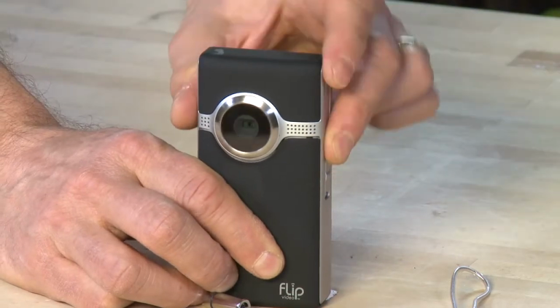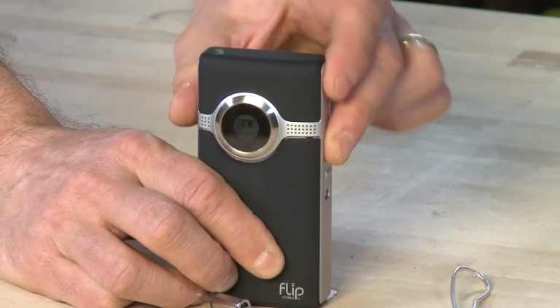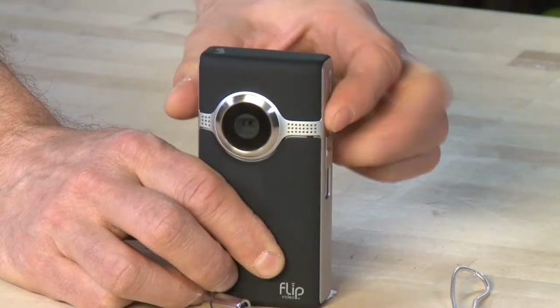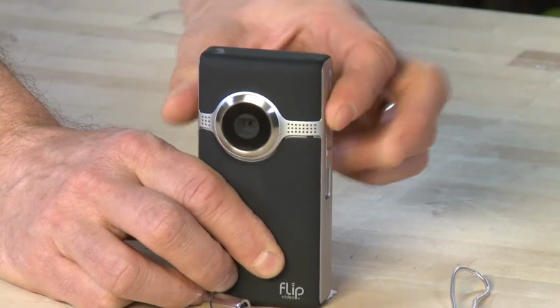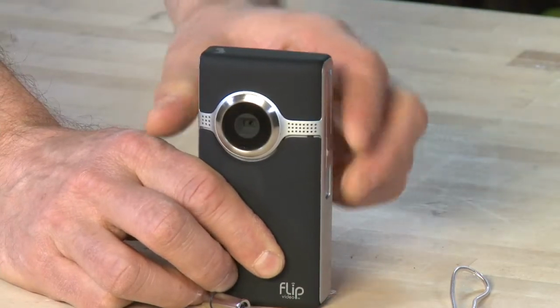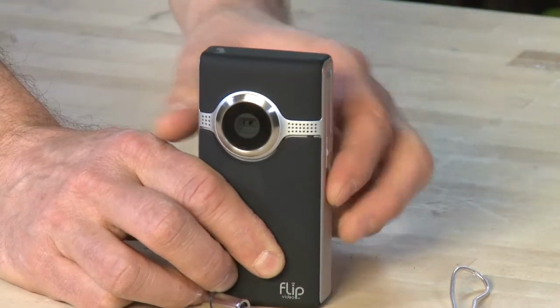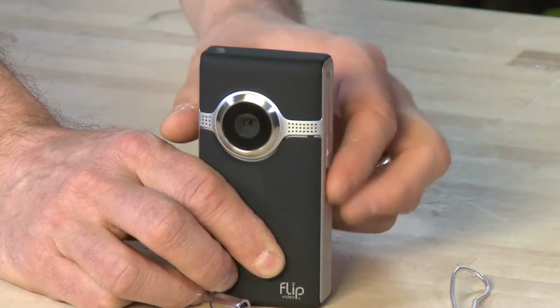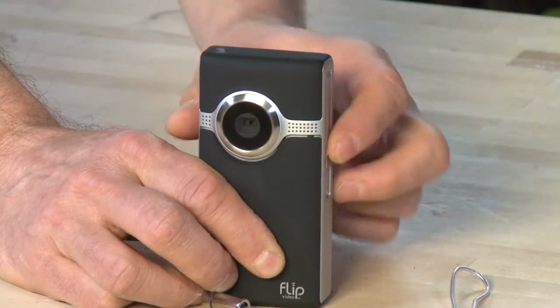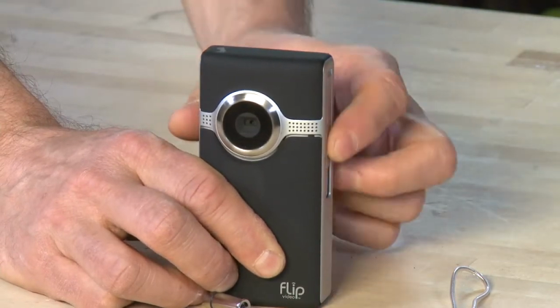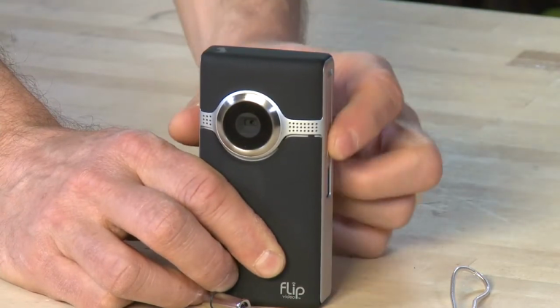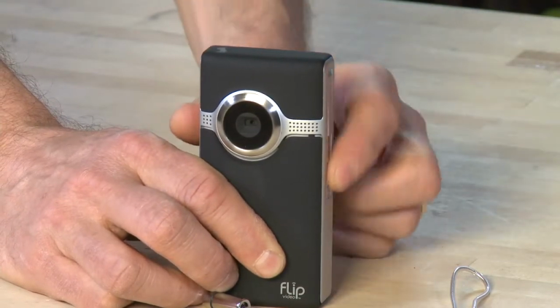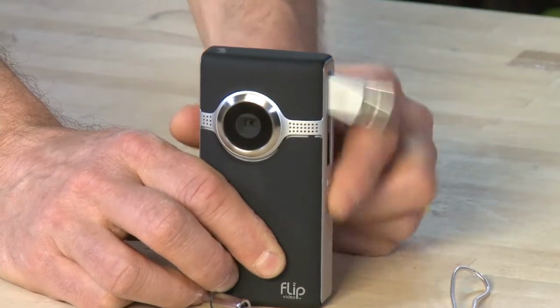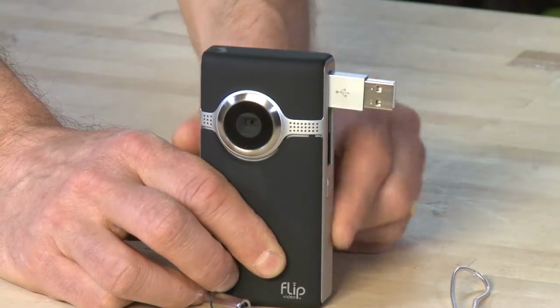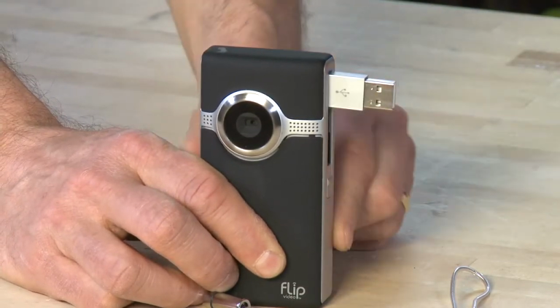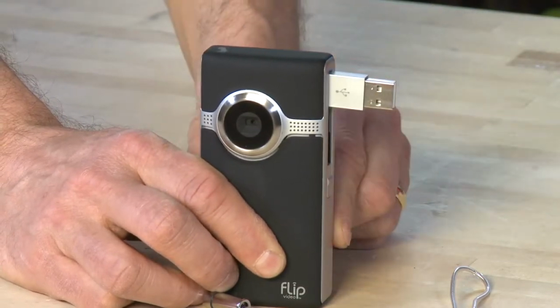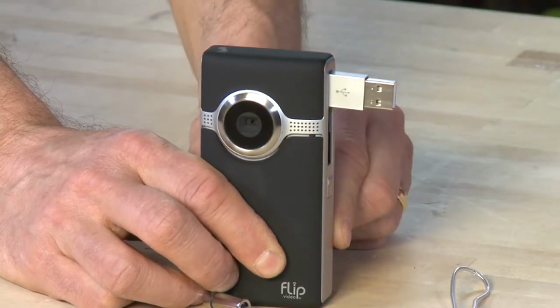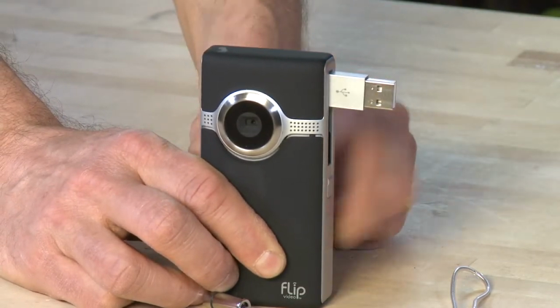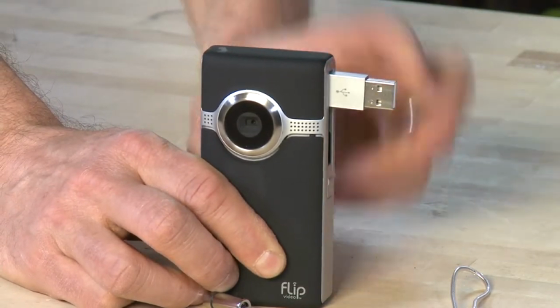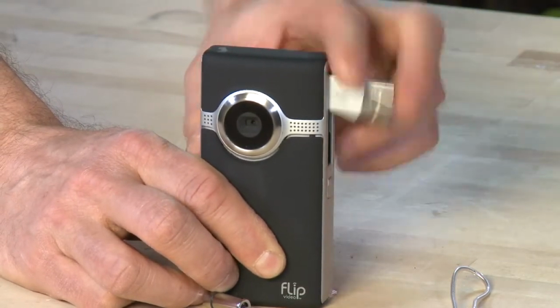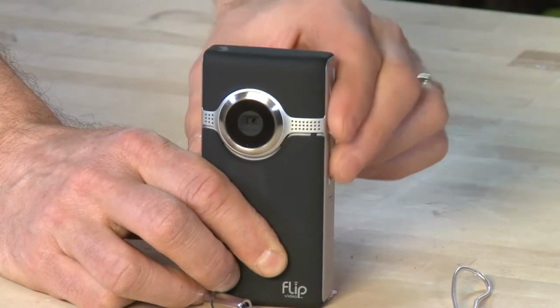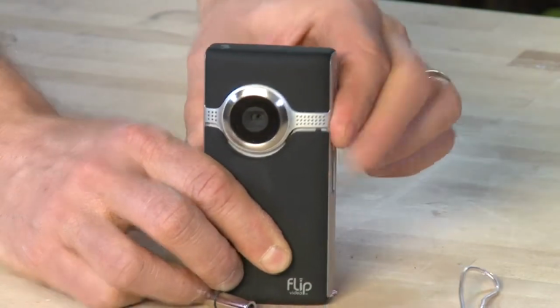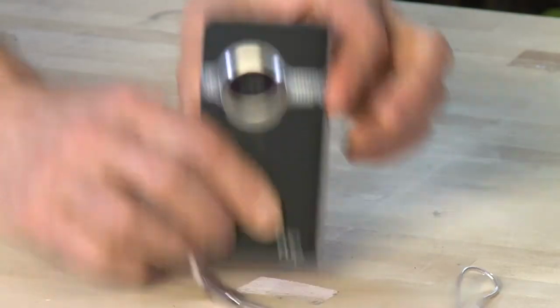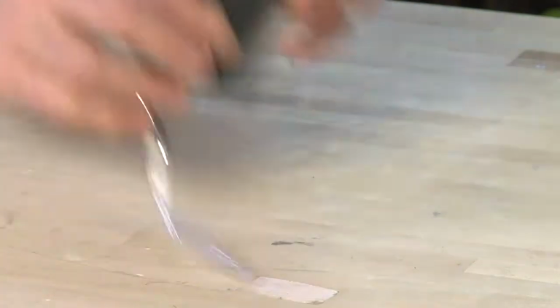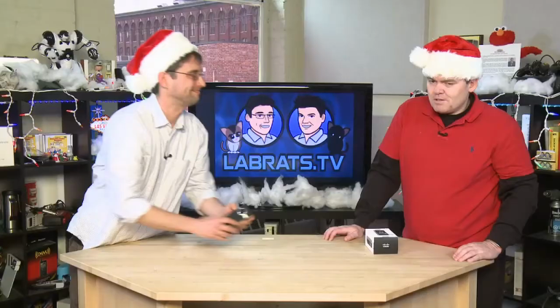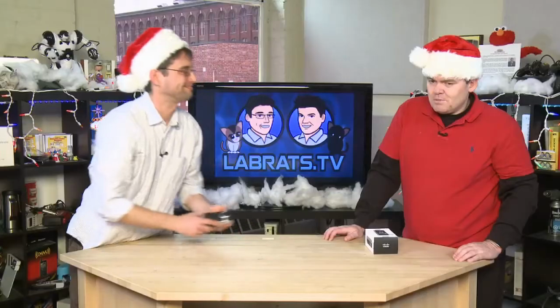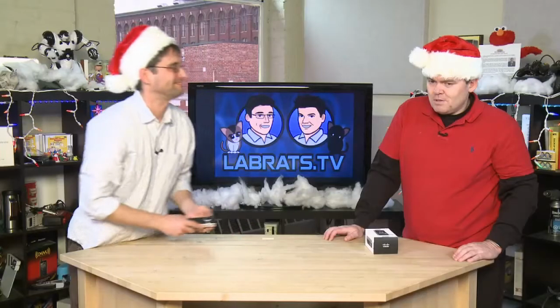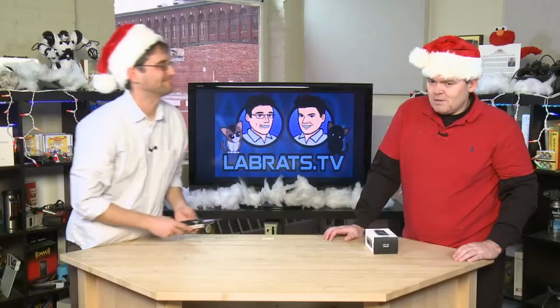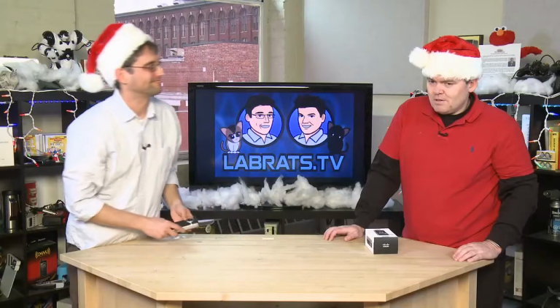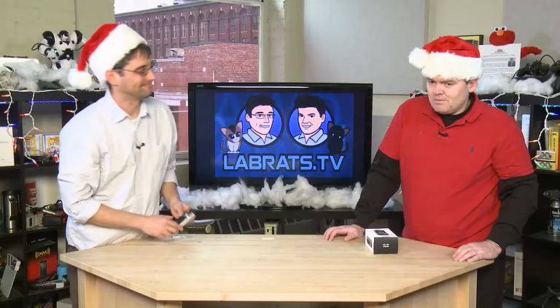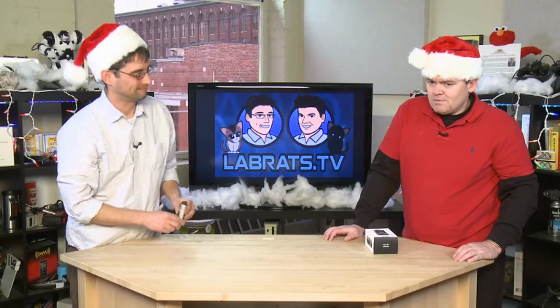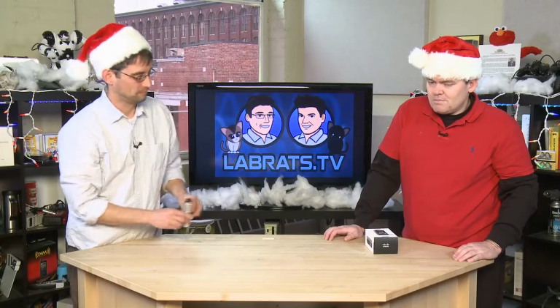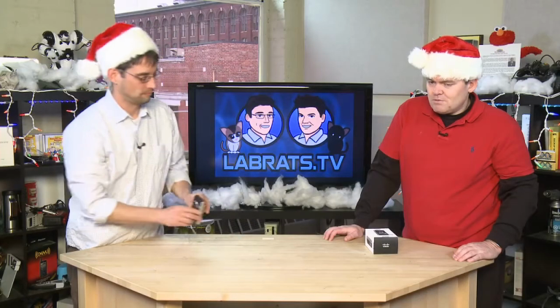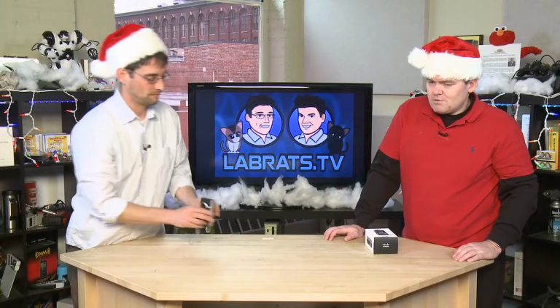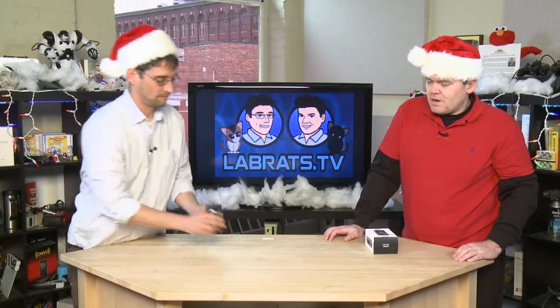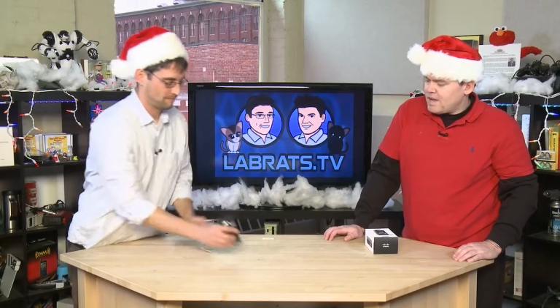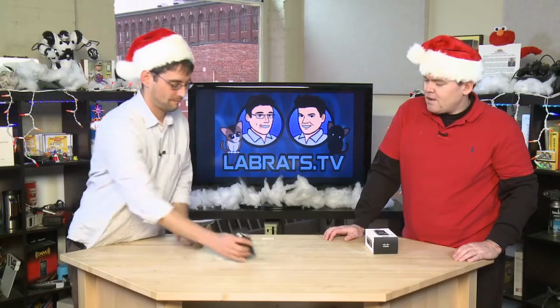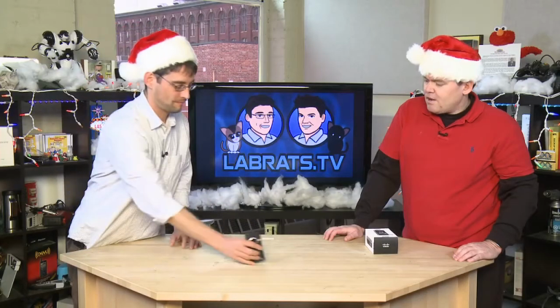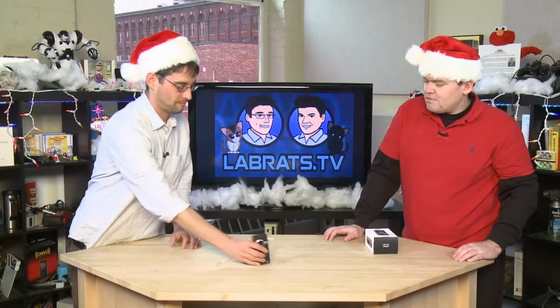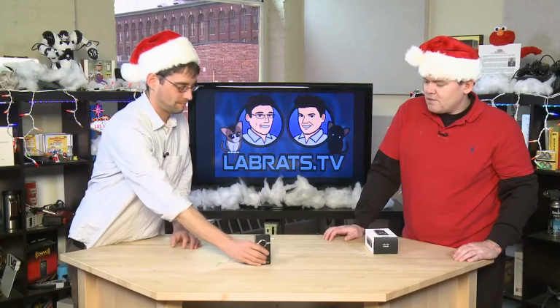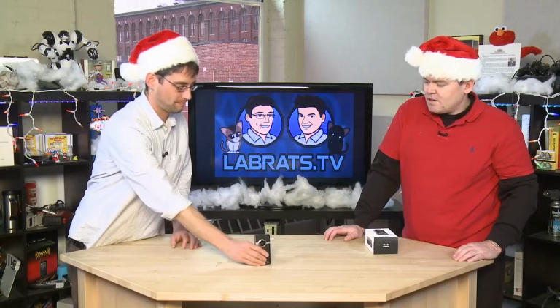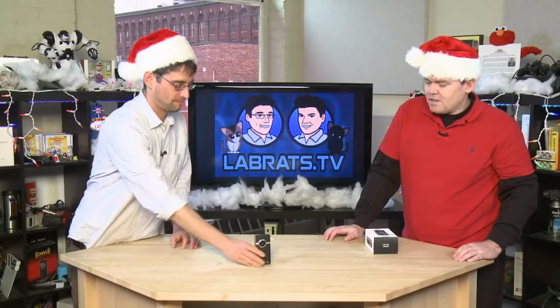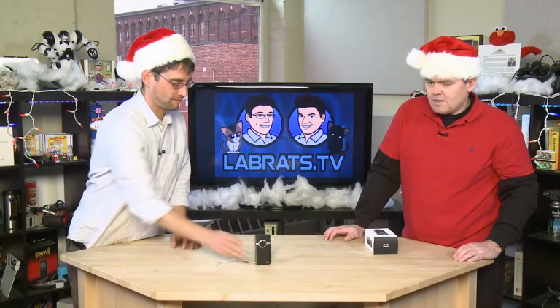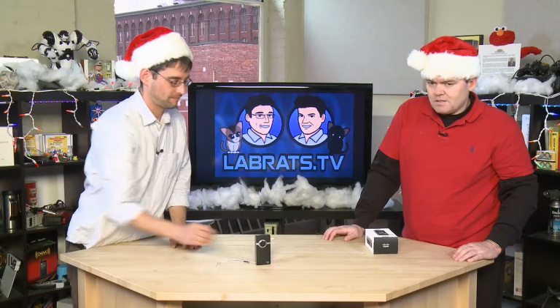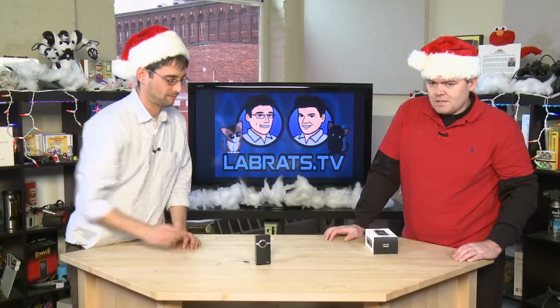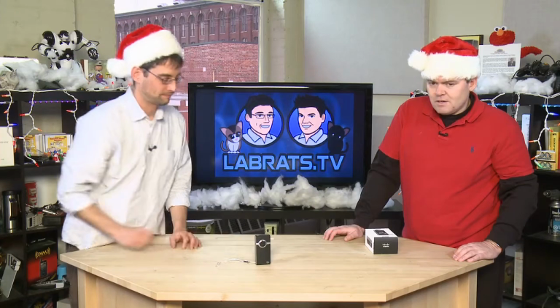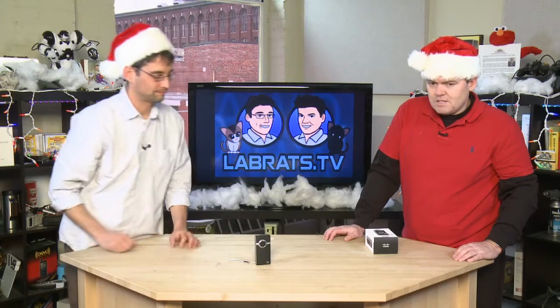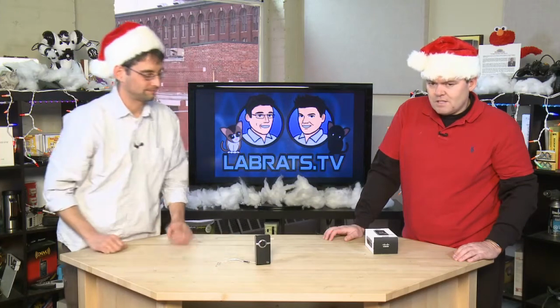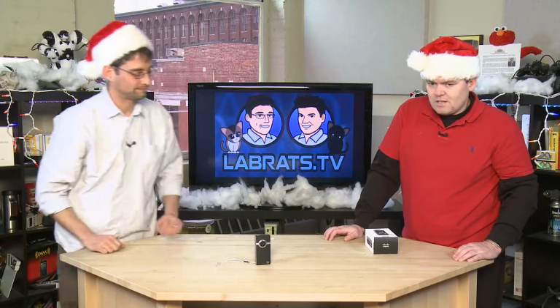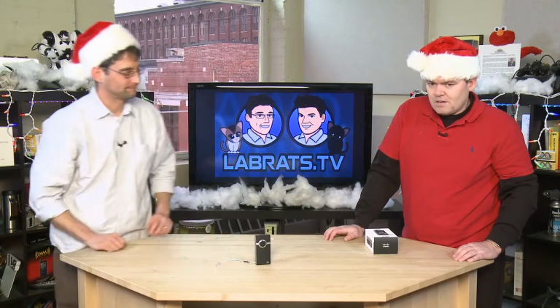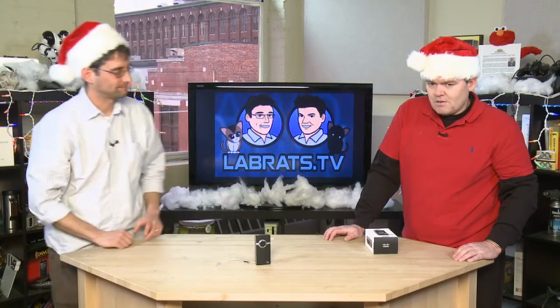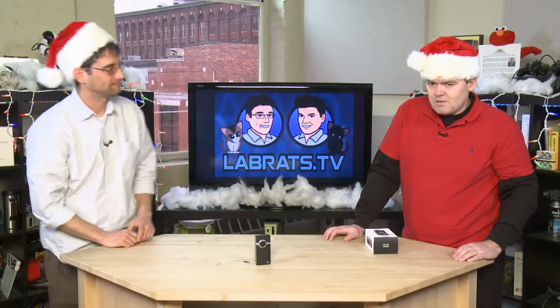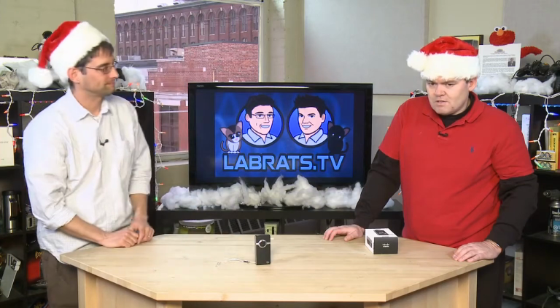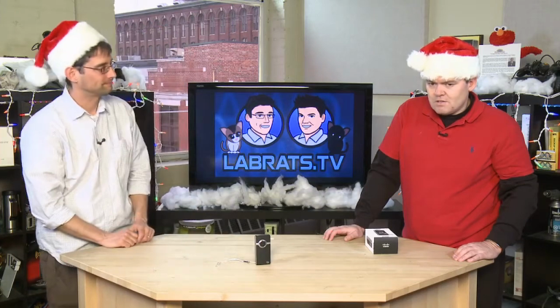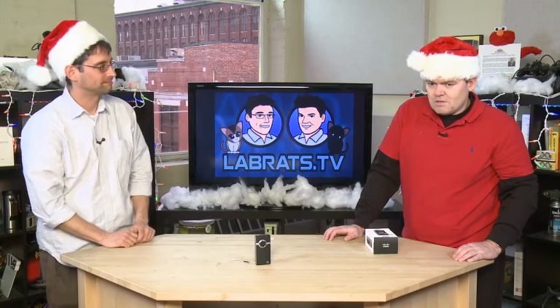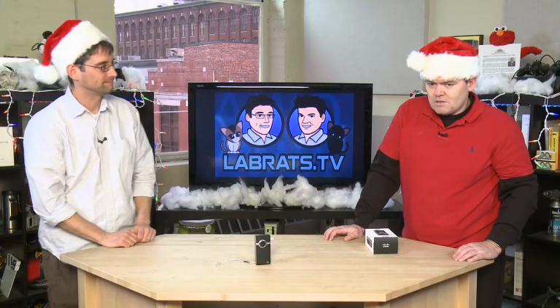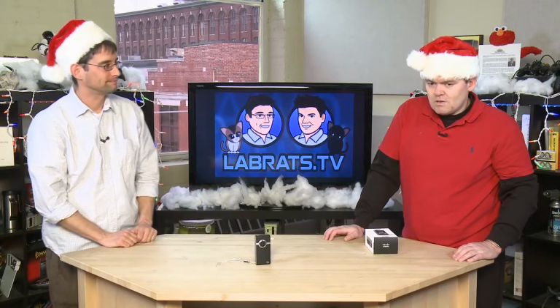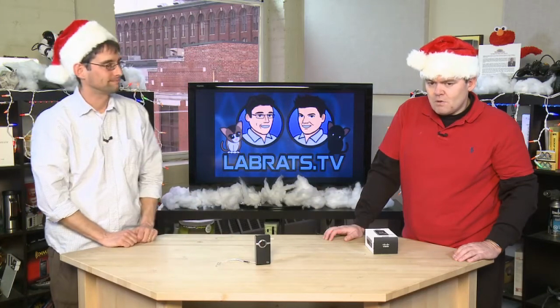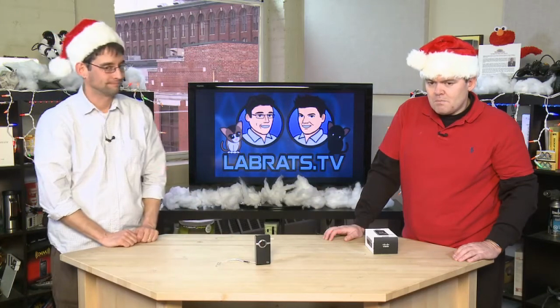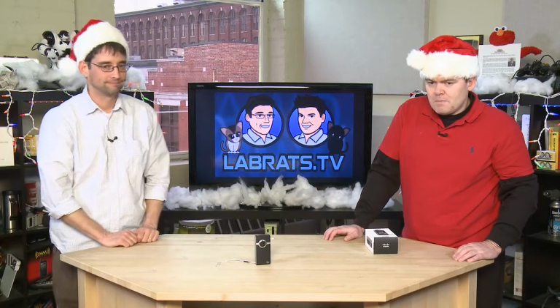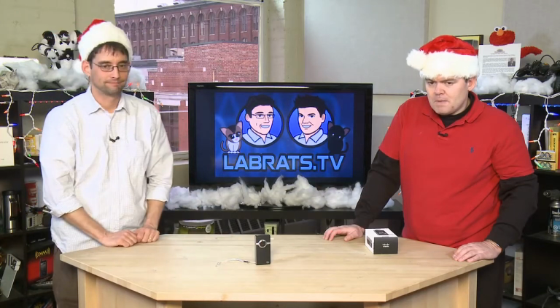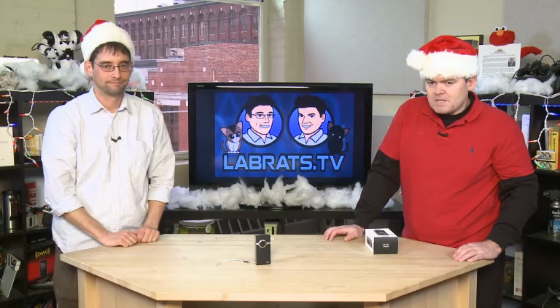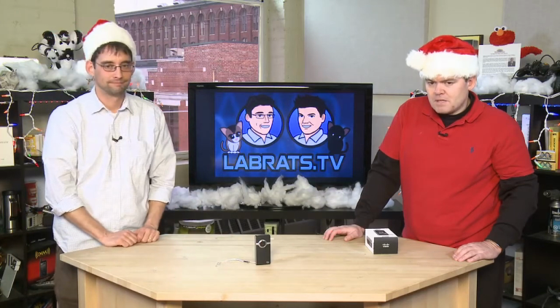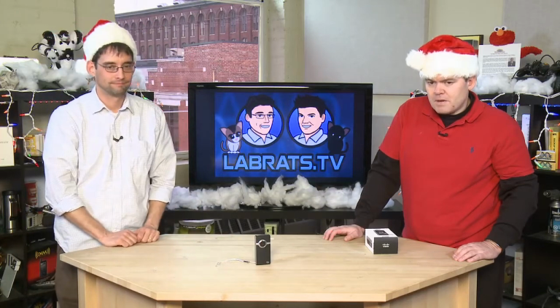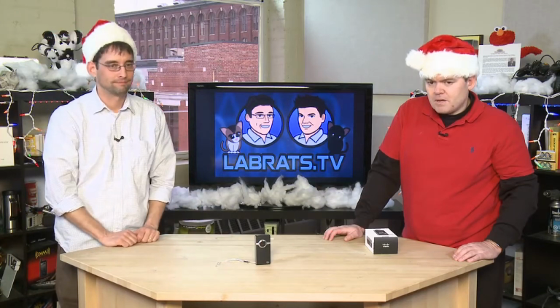That's why it's called the Flip — plug it into your computer, drag off the content, and there's no messing around.